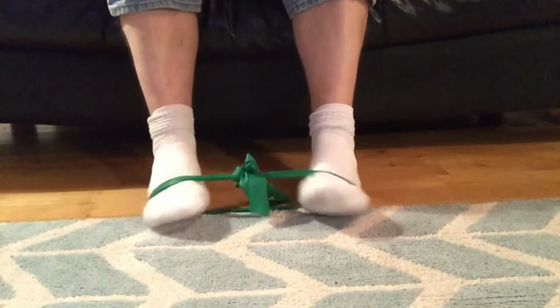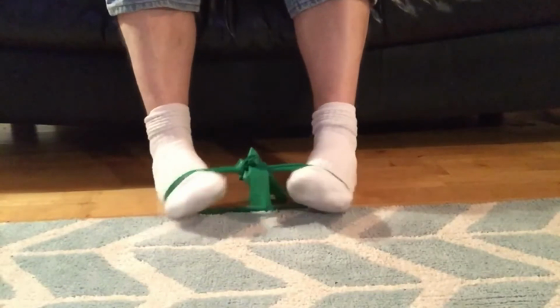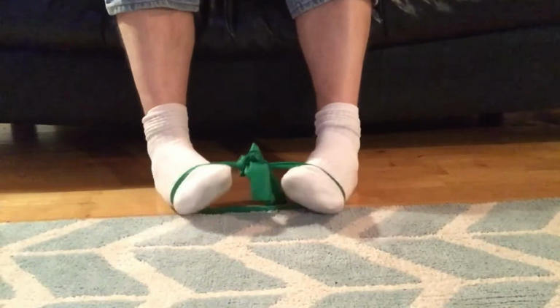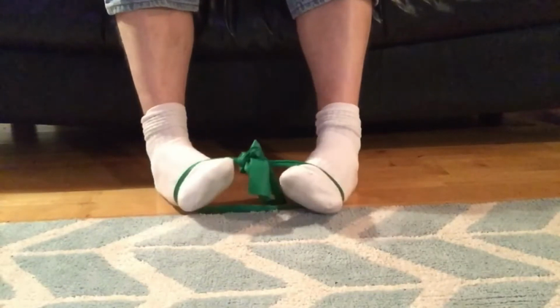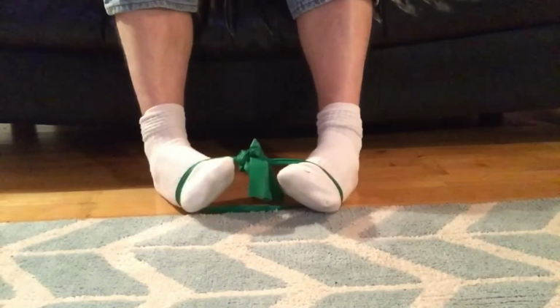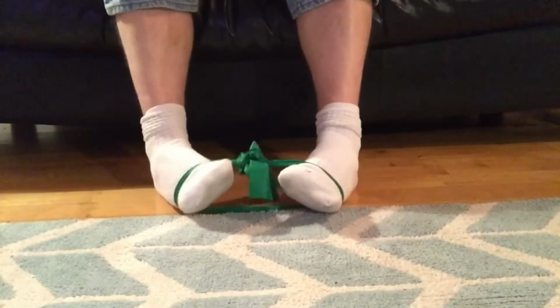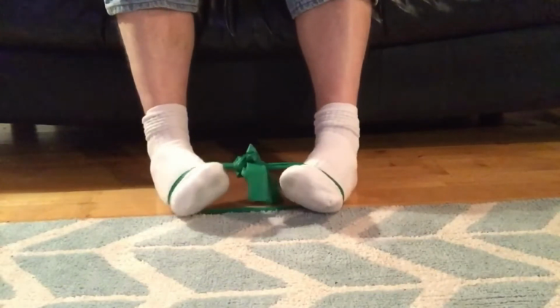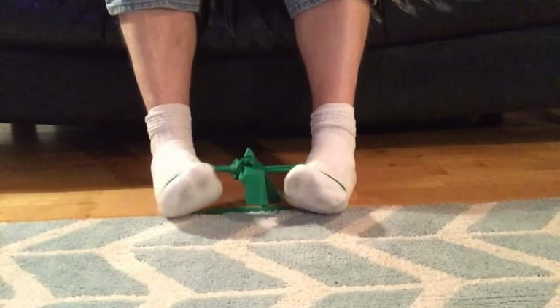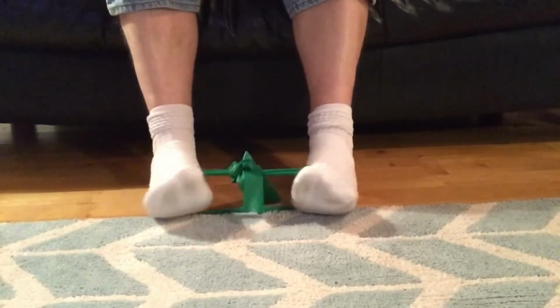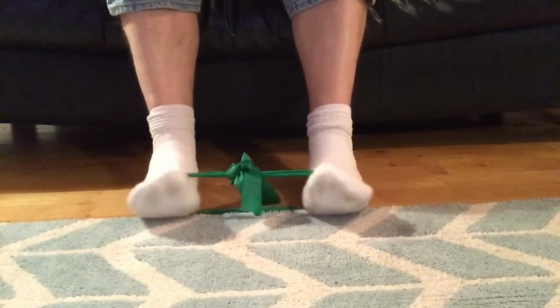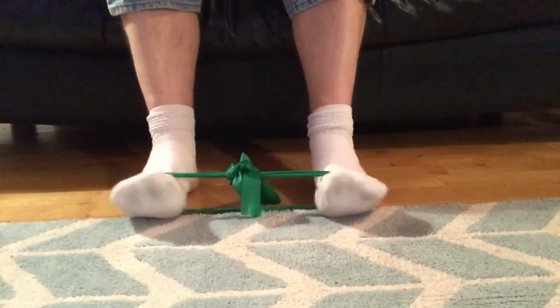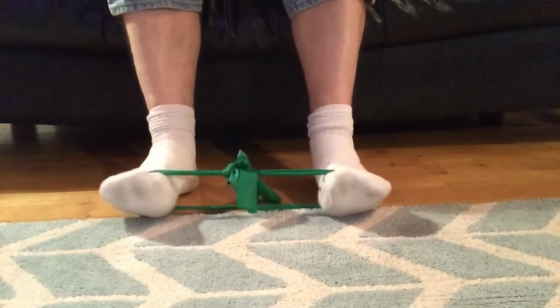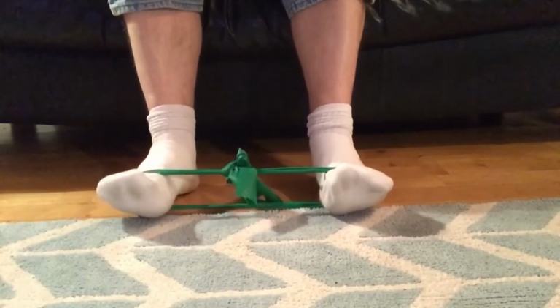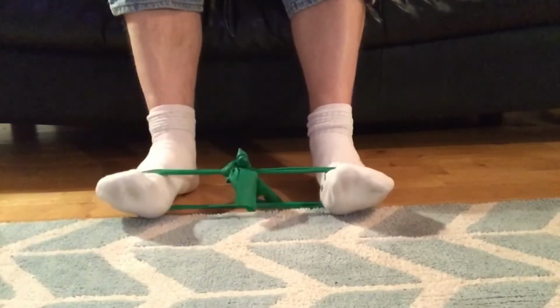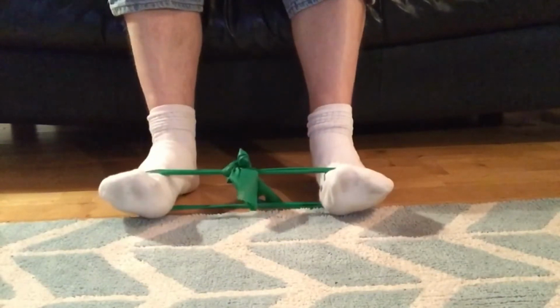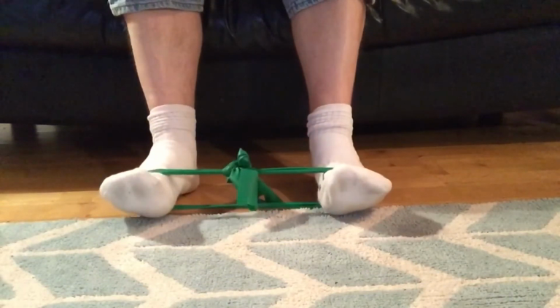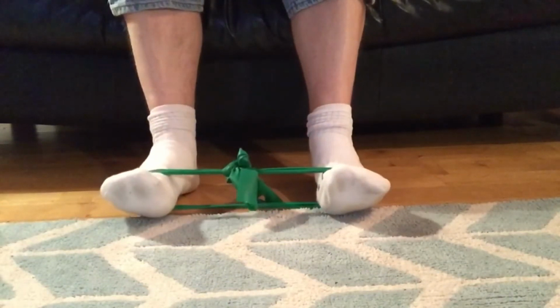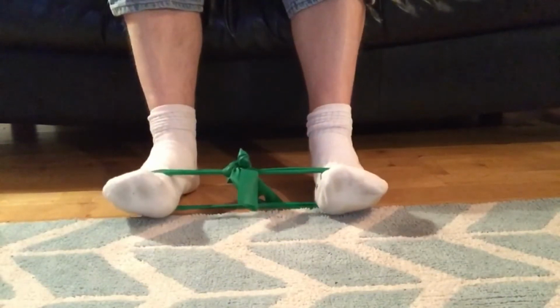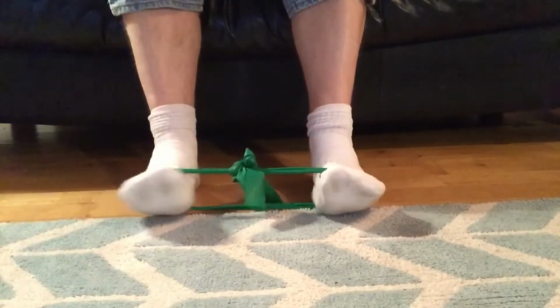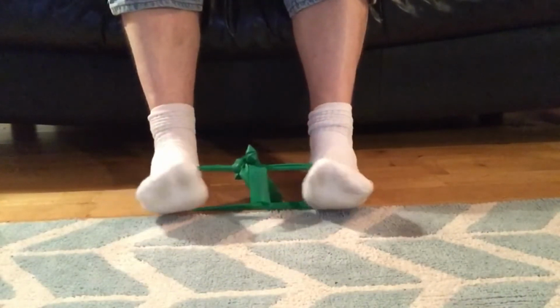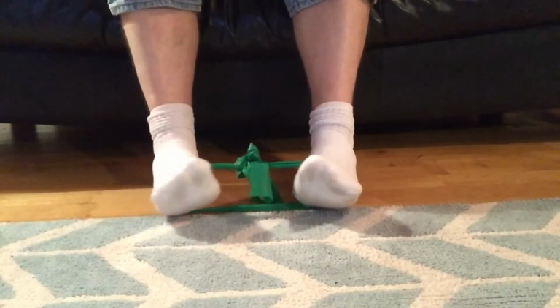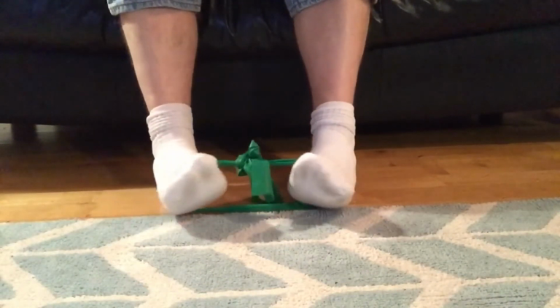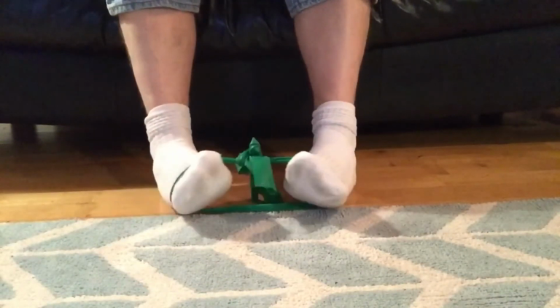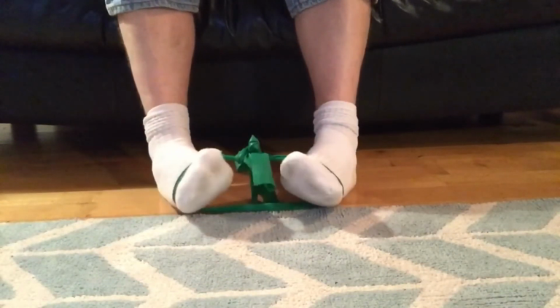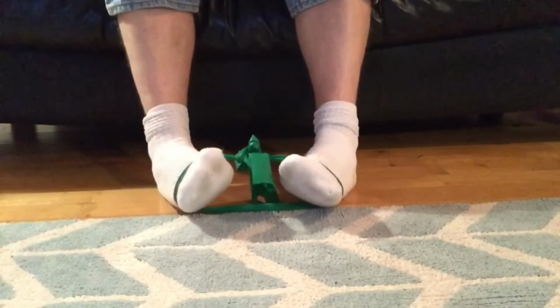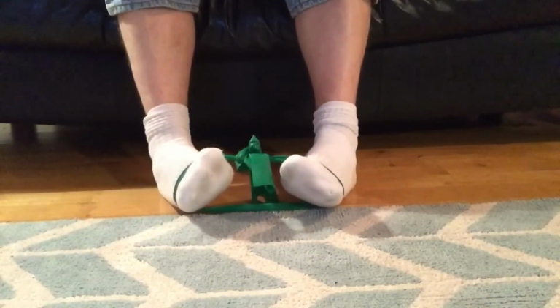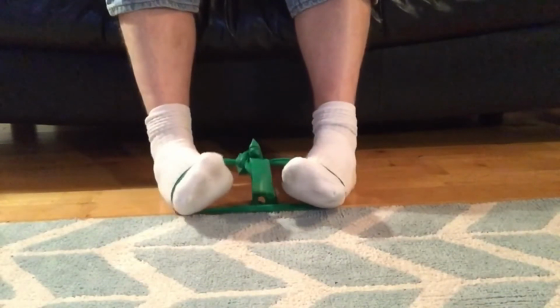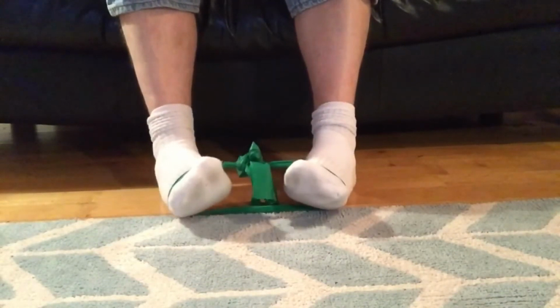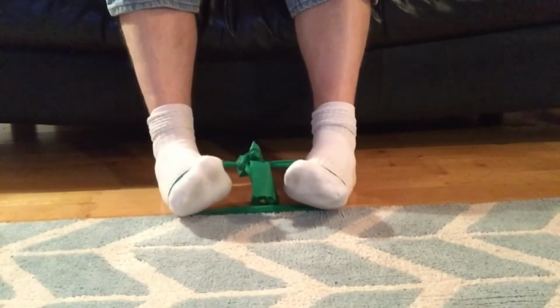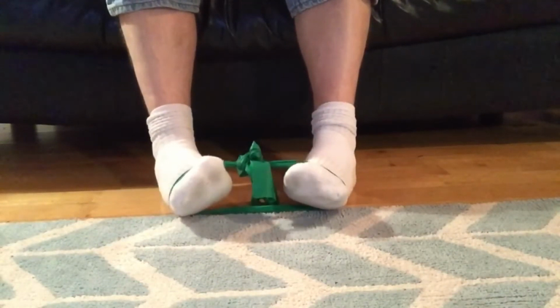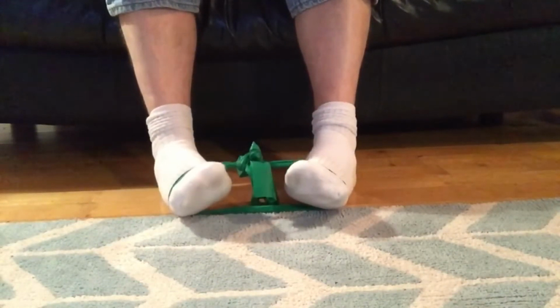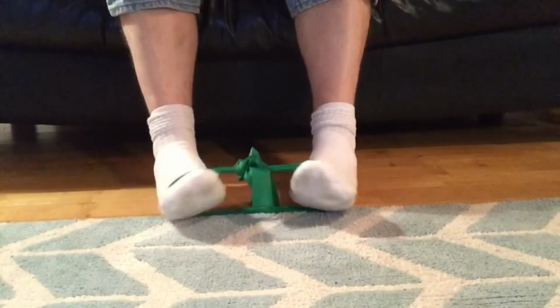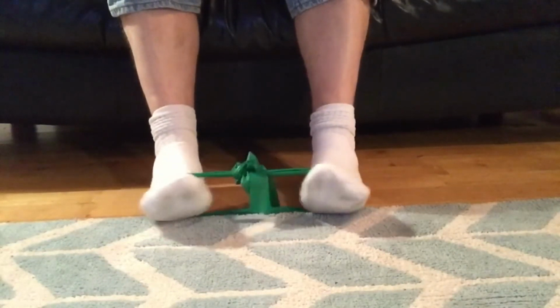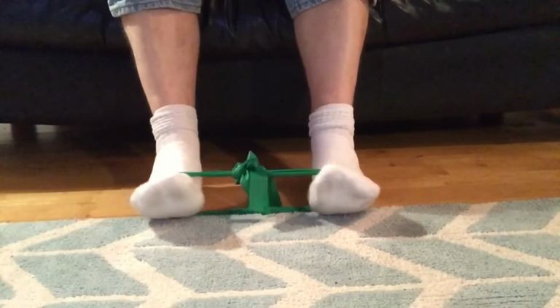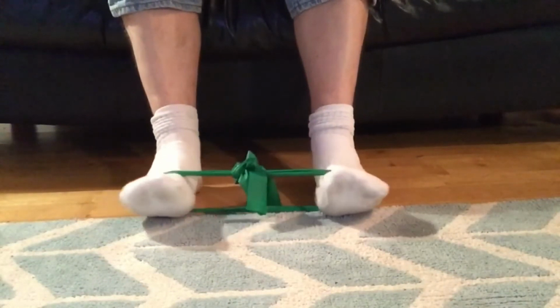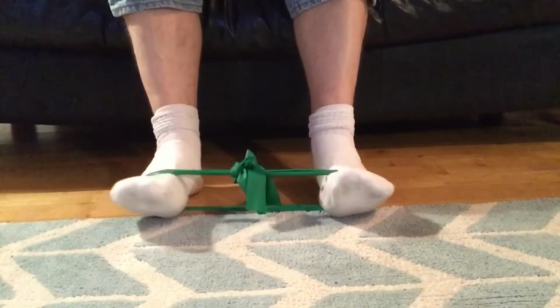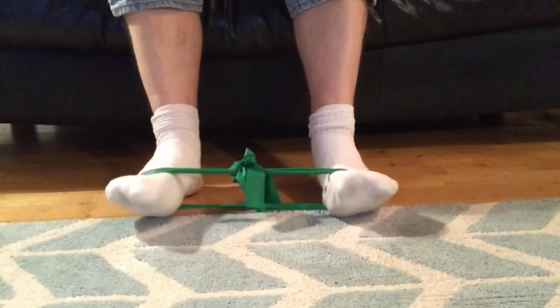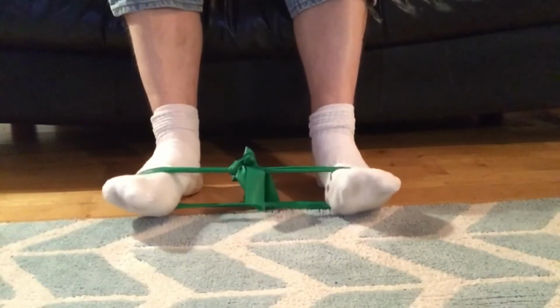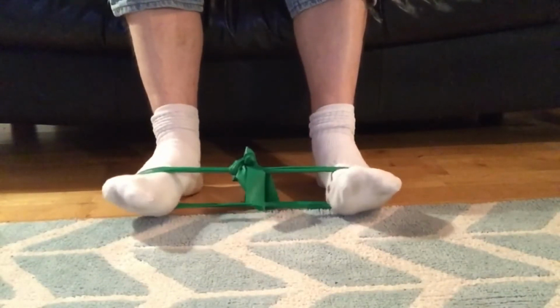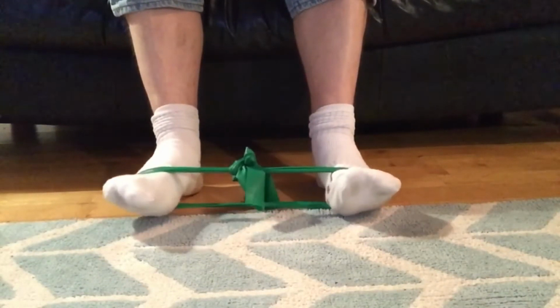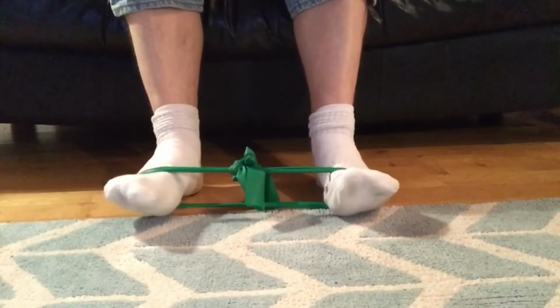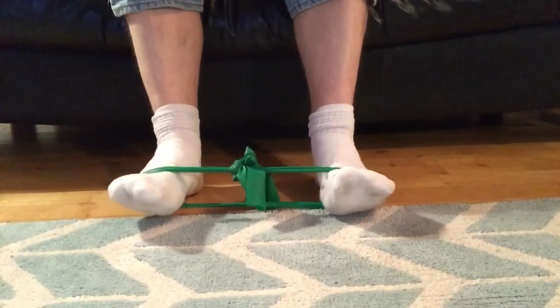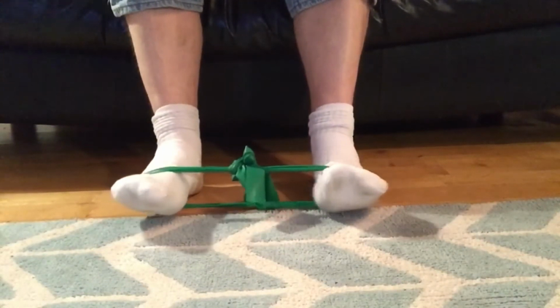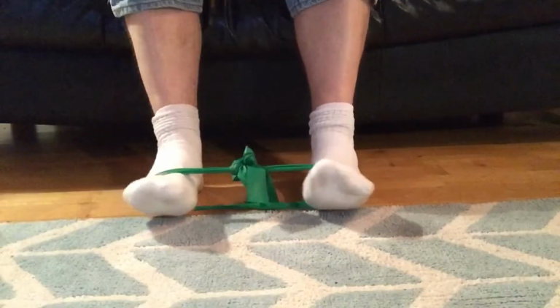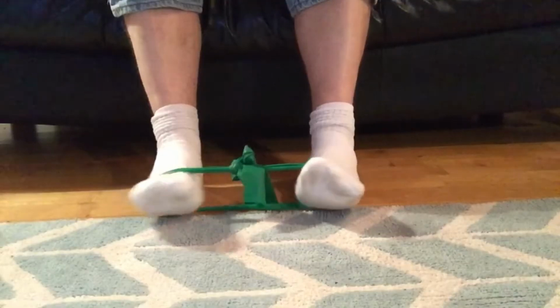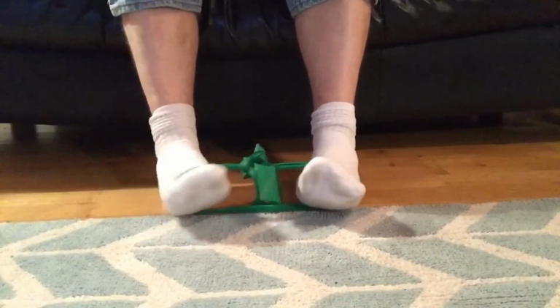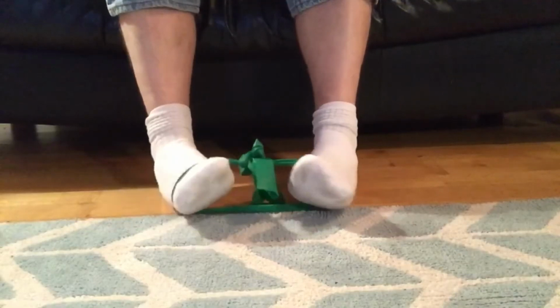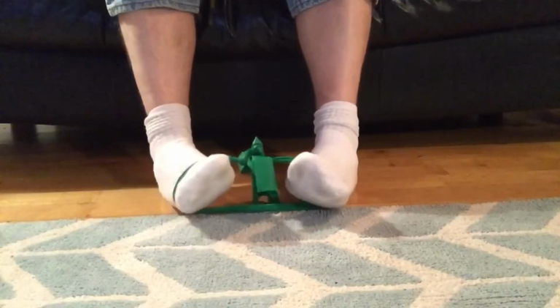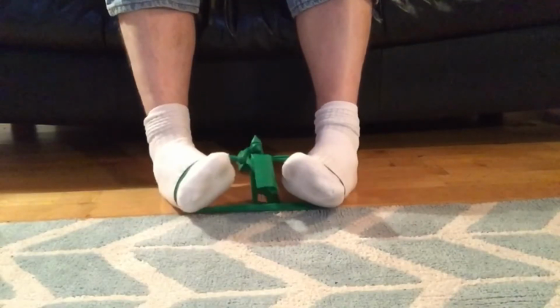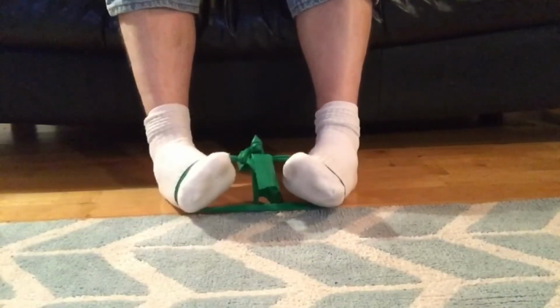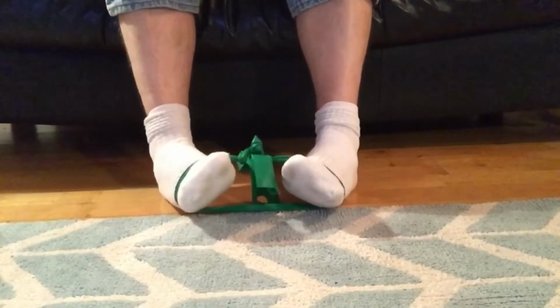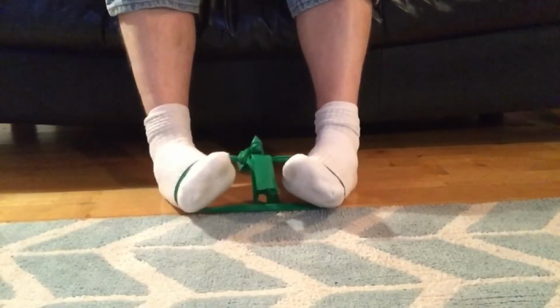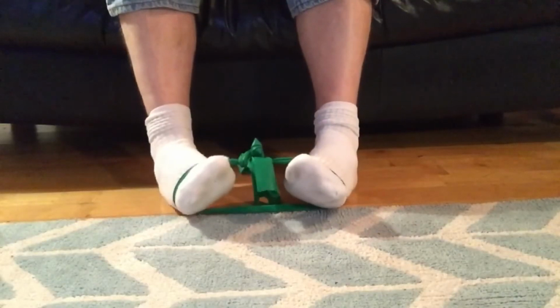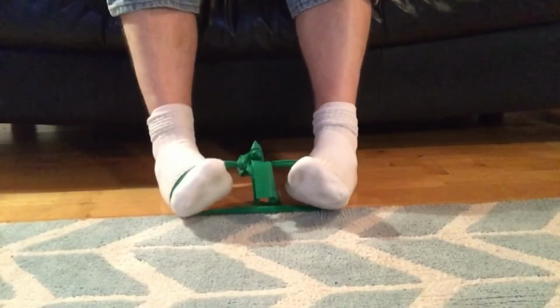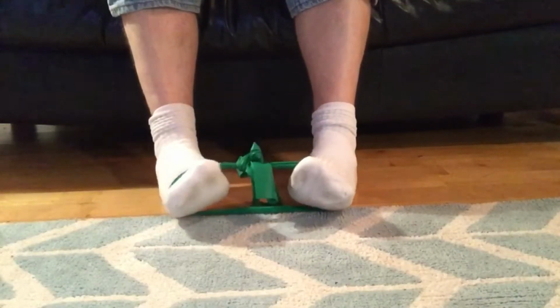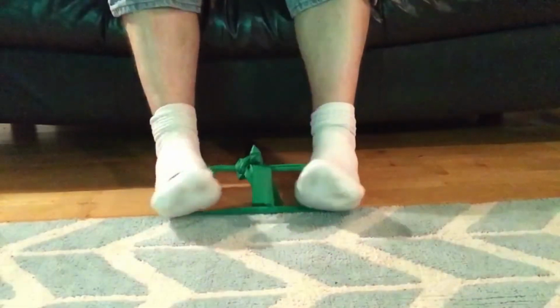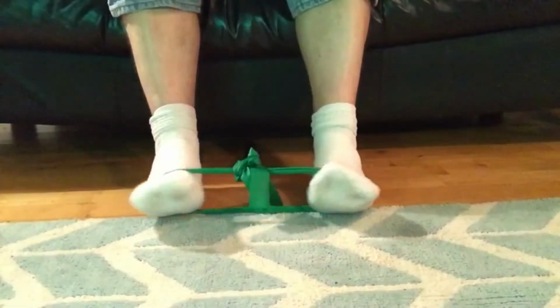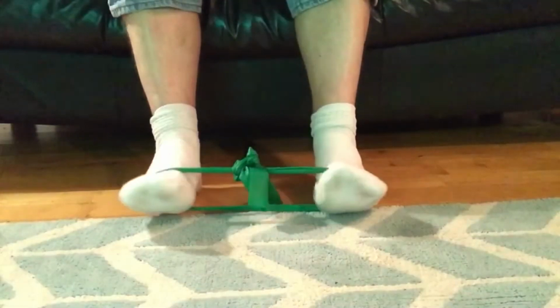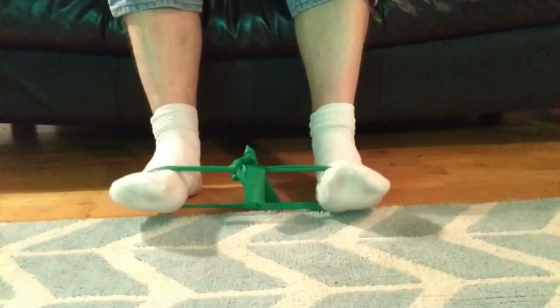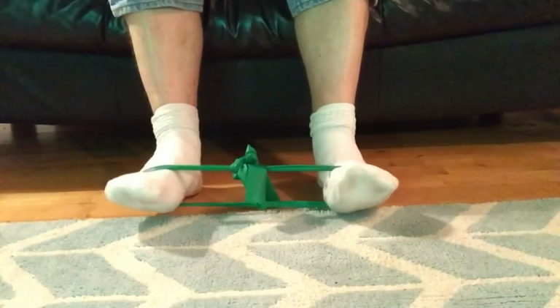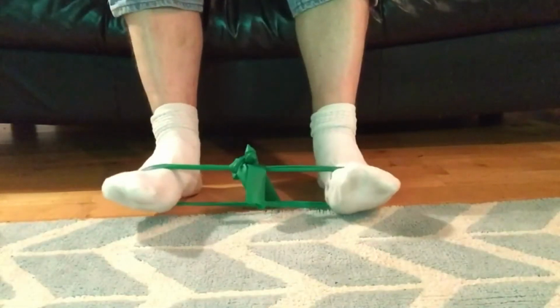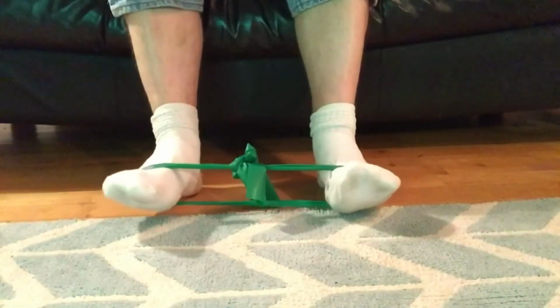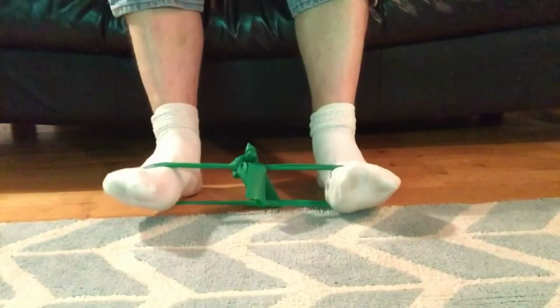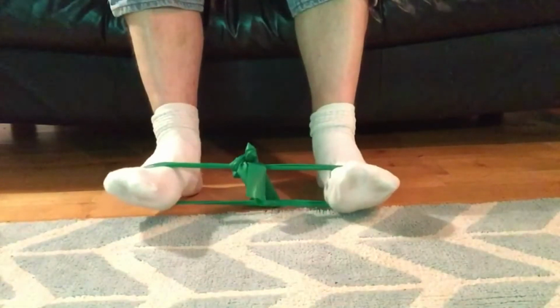Today I'm going to show you two ways of strengthening the peroneal muscles. There are two main peroneal muscles: the peroneal brevis and the peroneal longus.